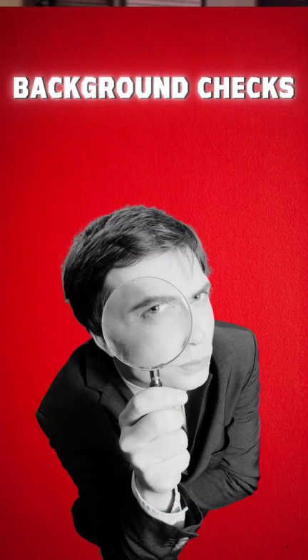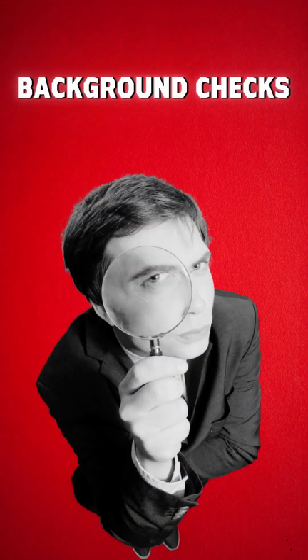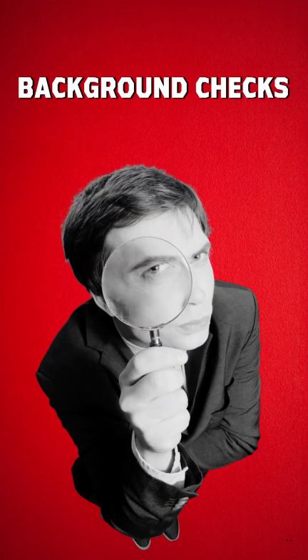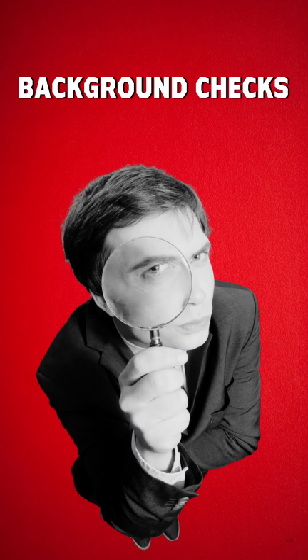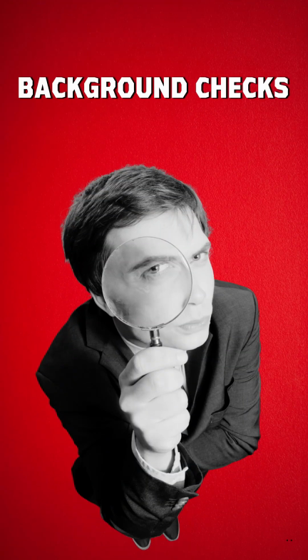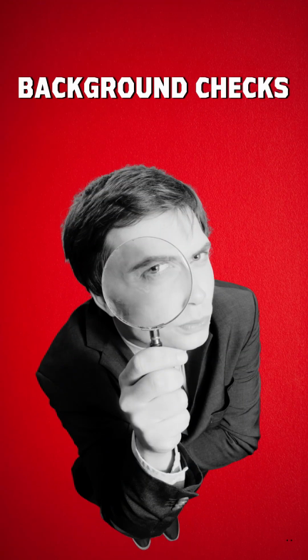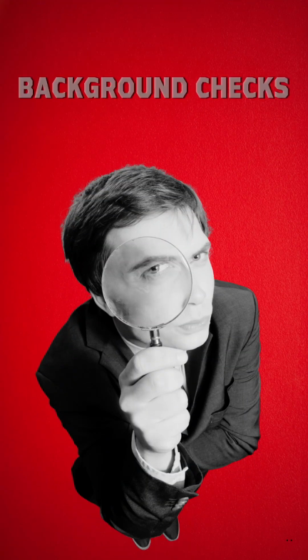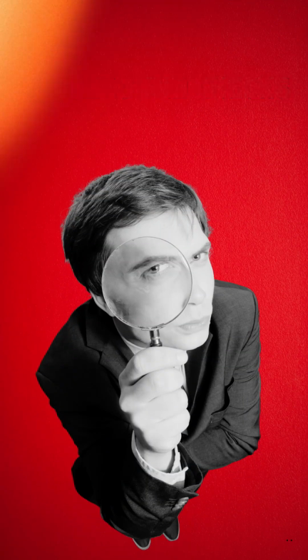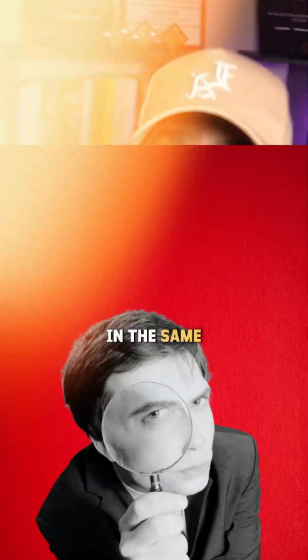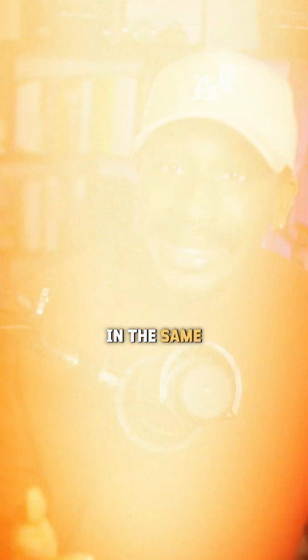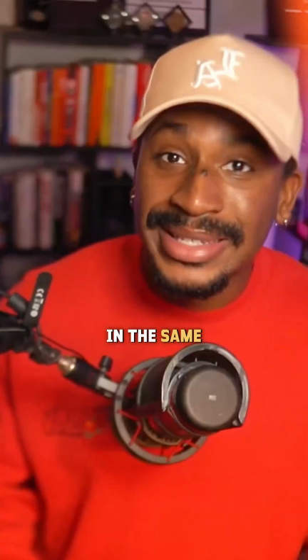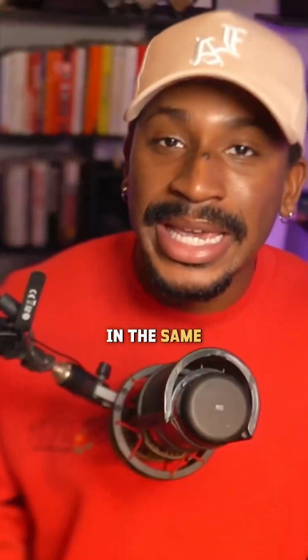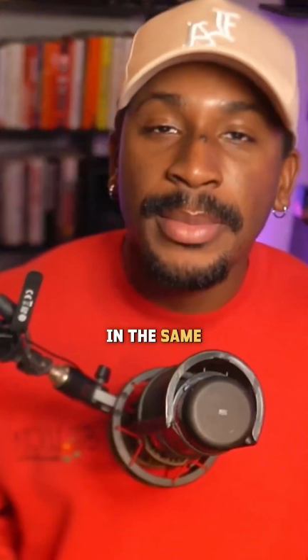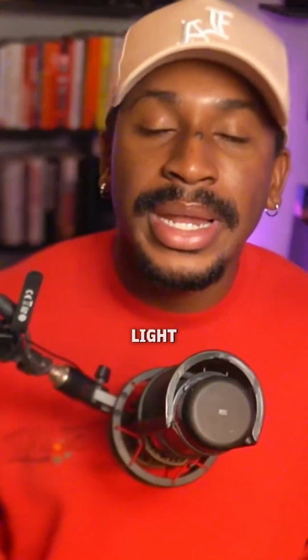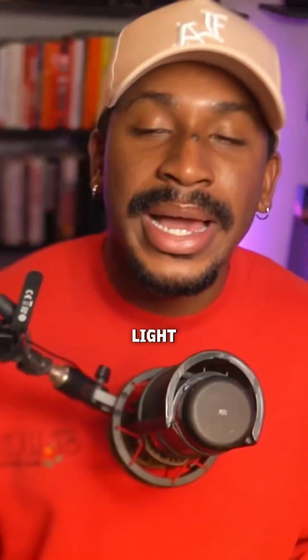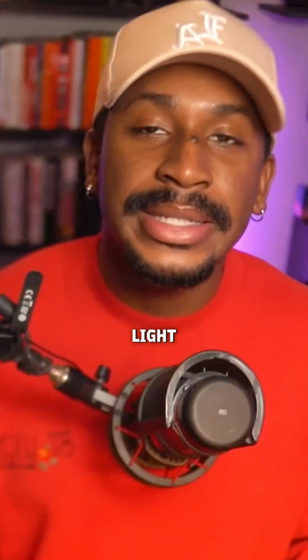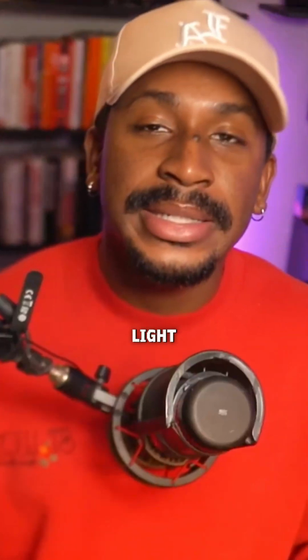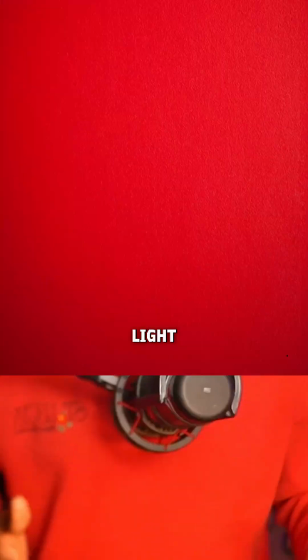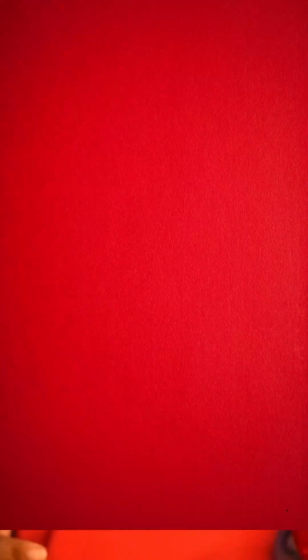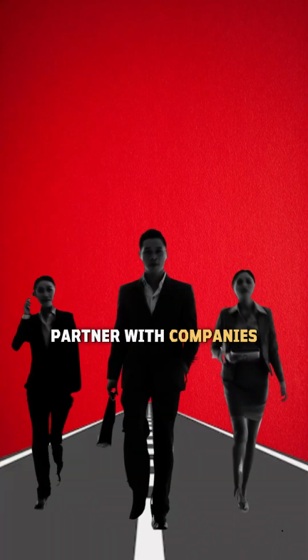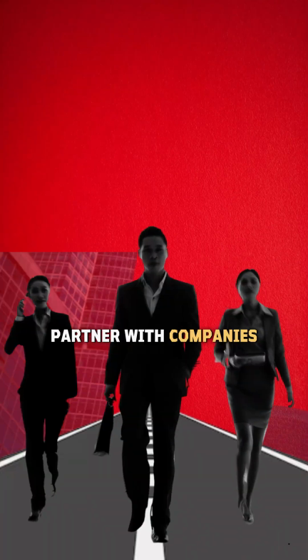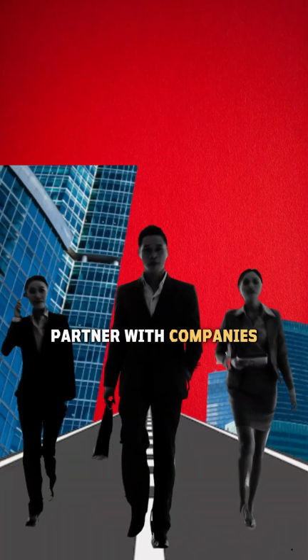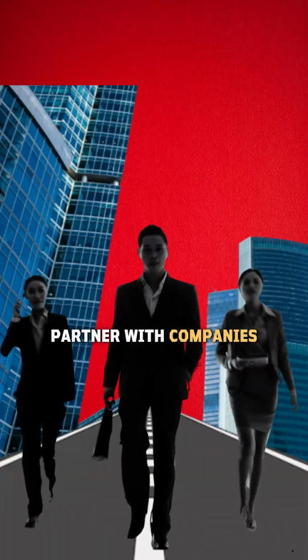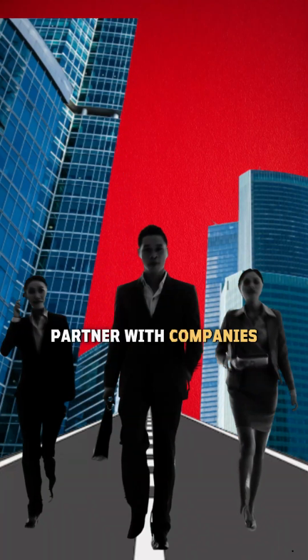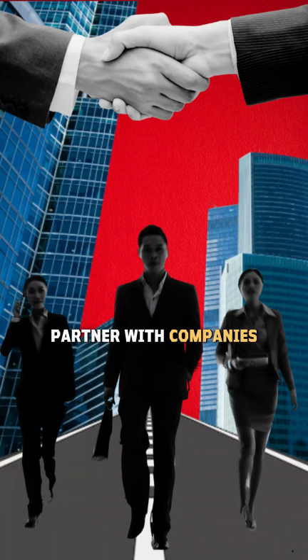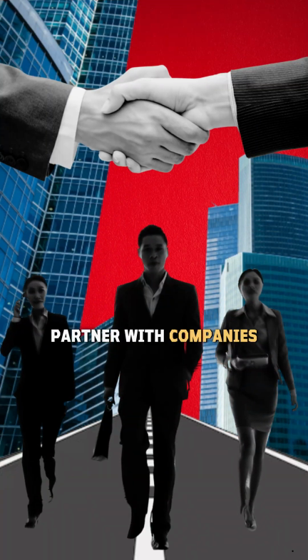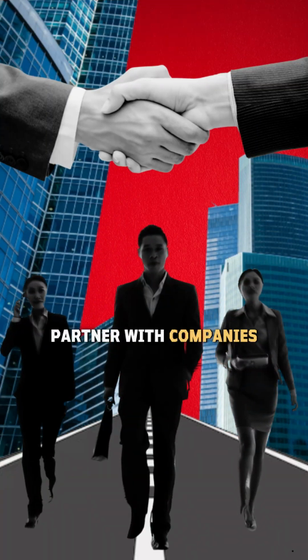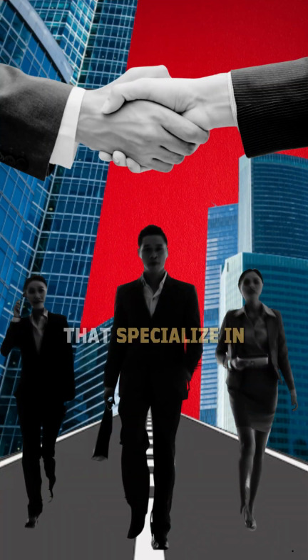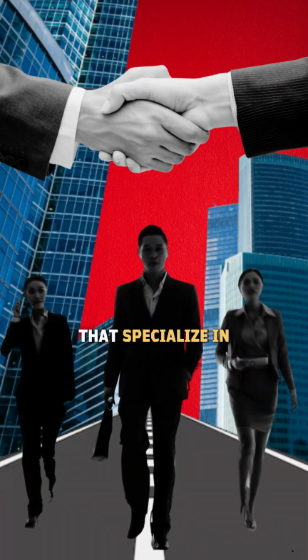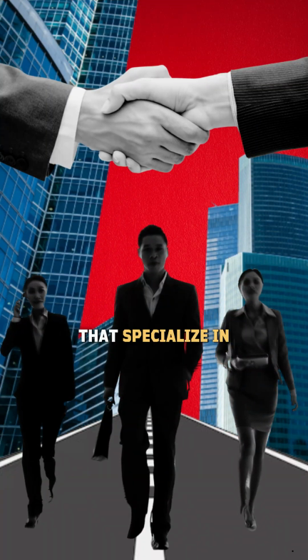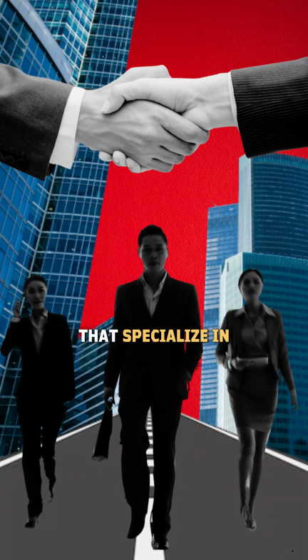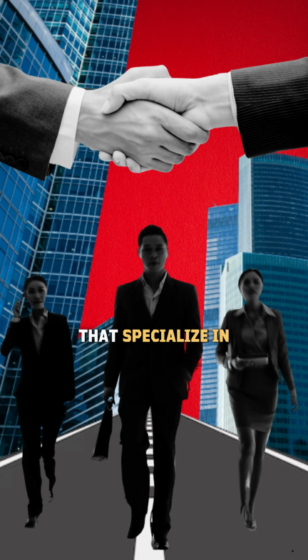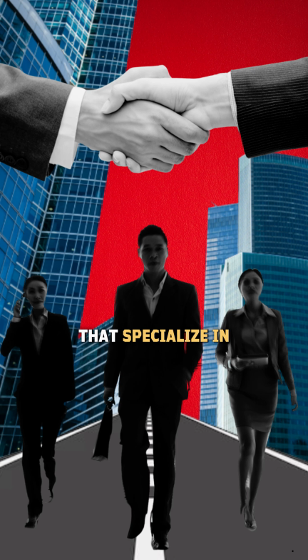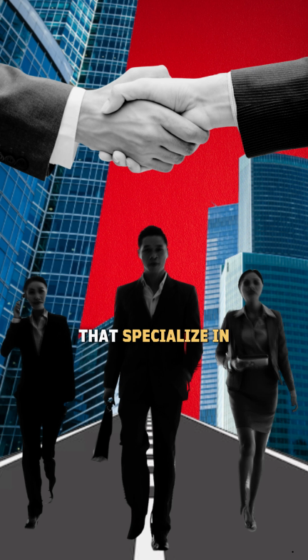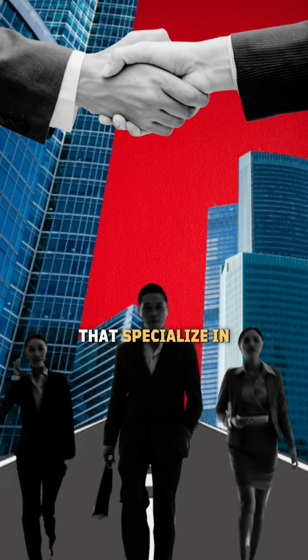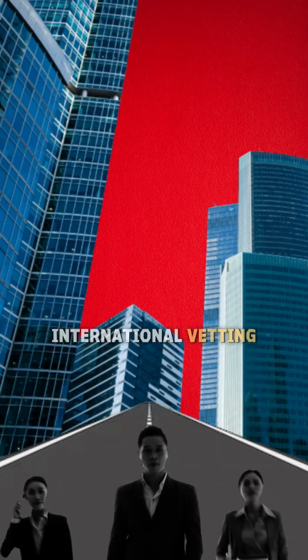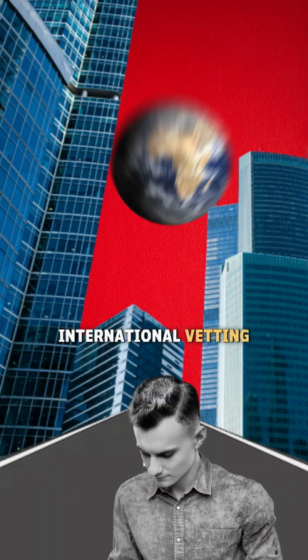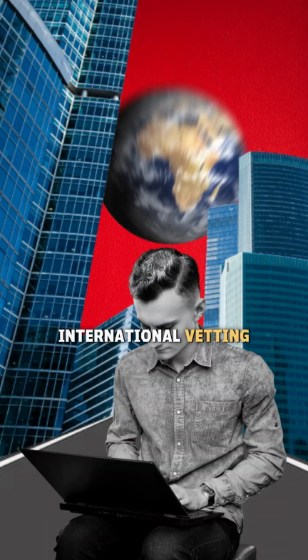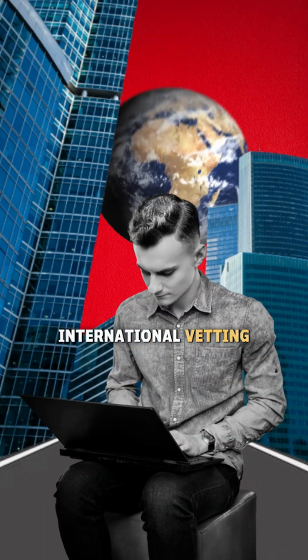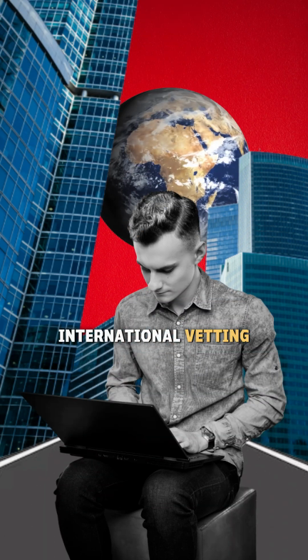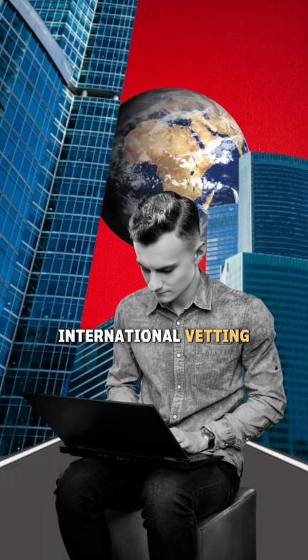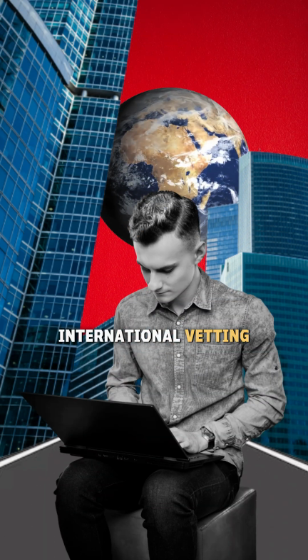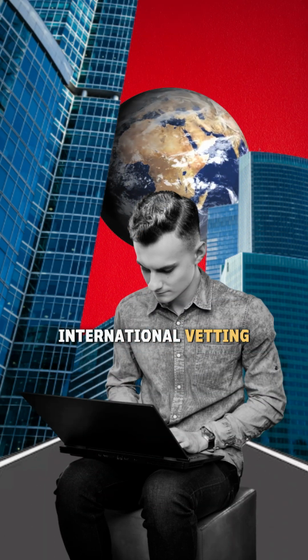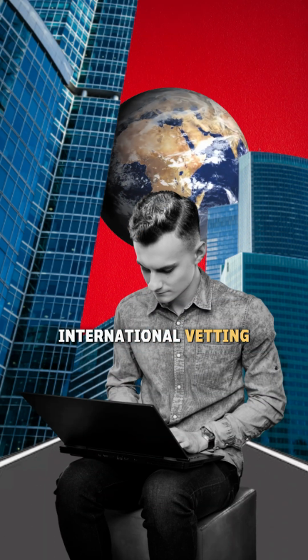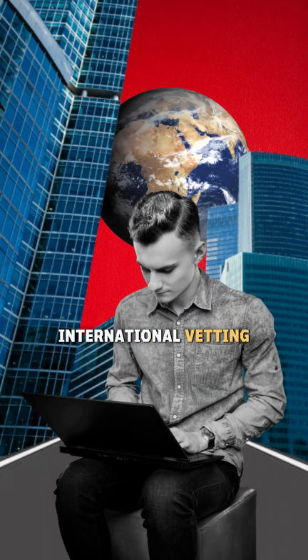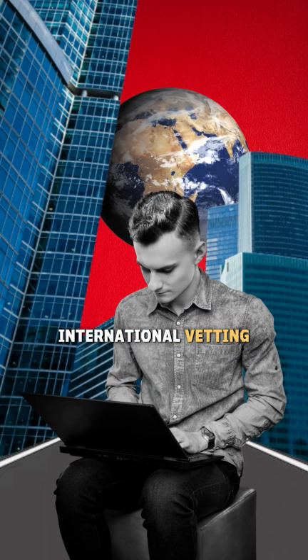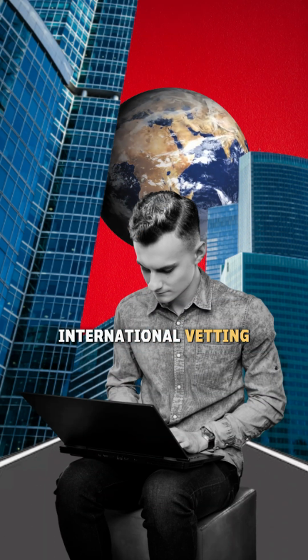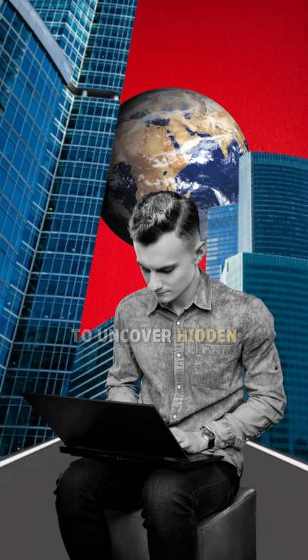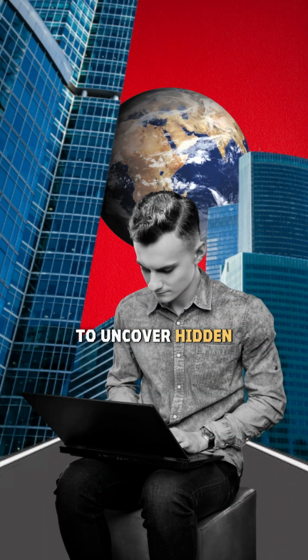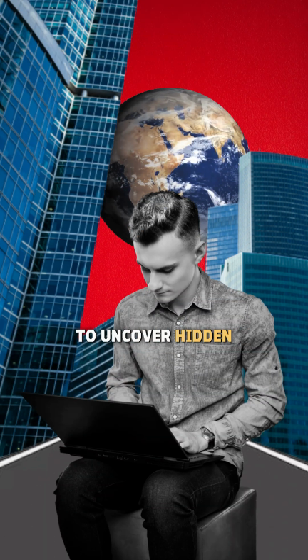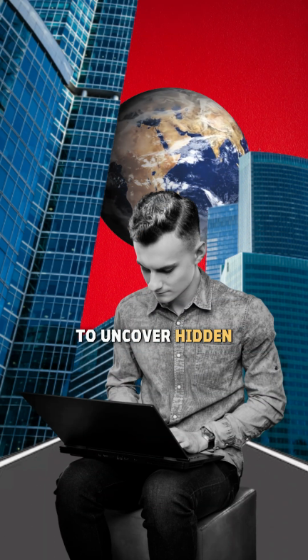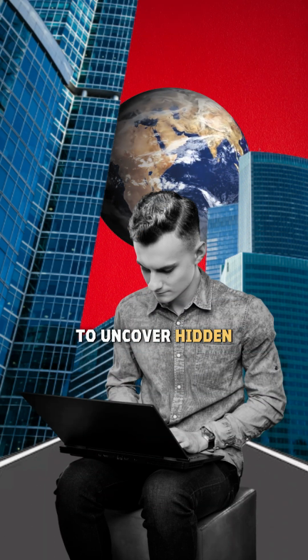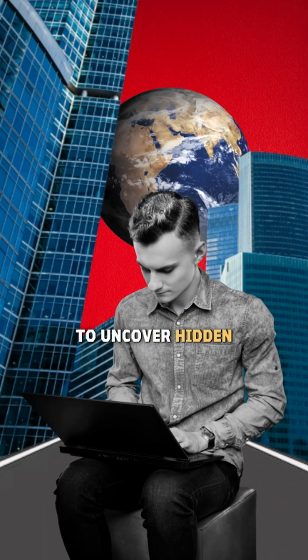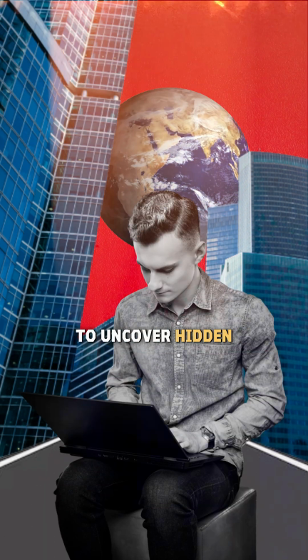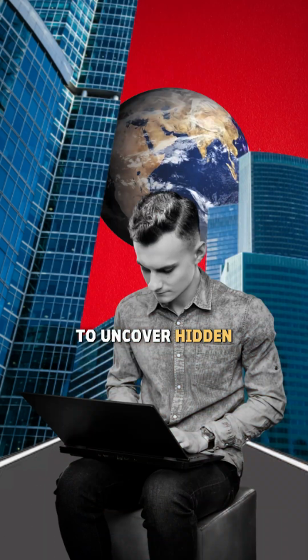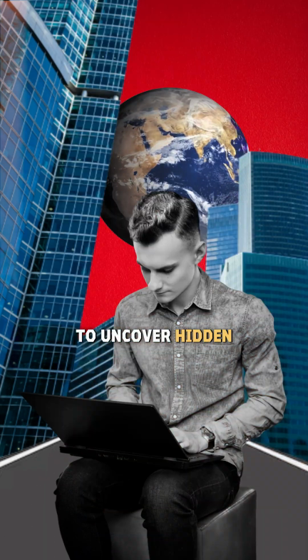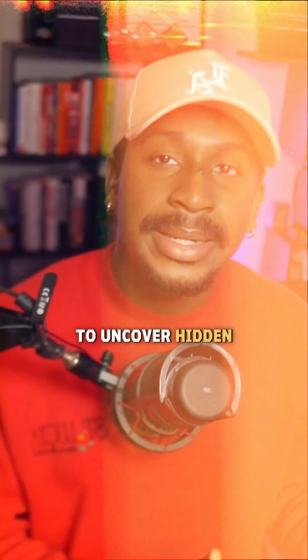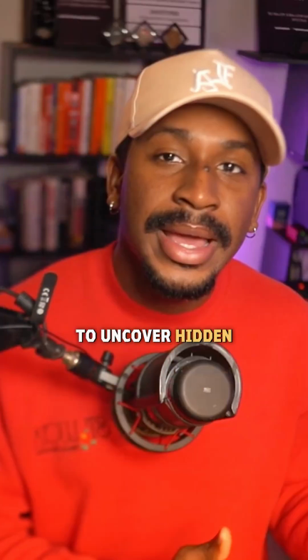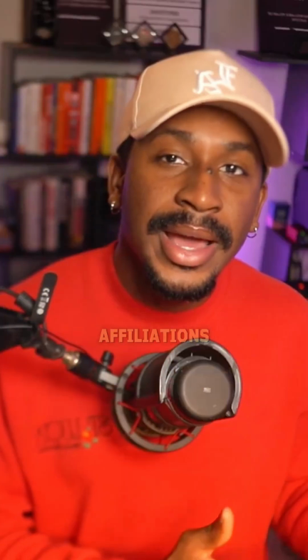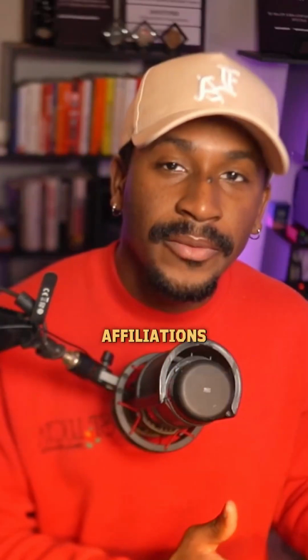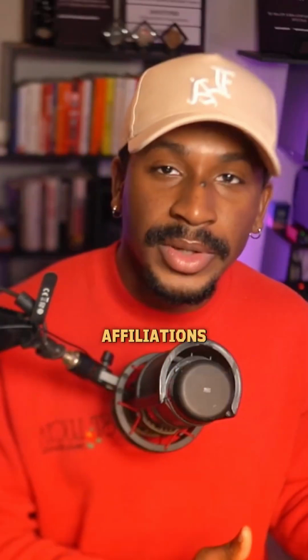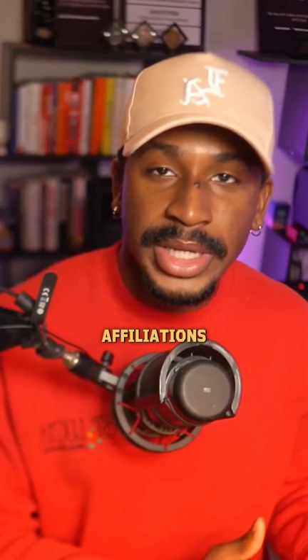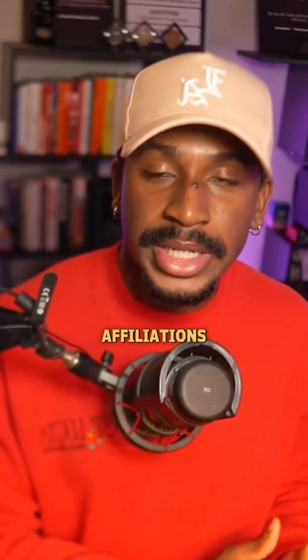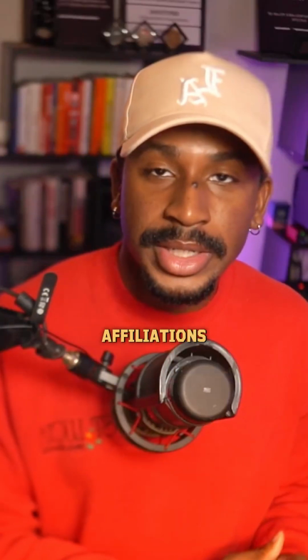Secondly, background checks. In the same light, partner with companies that specialize in international vetting to uncover hidden affiliations.